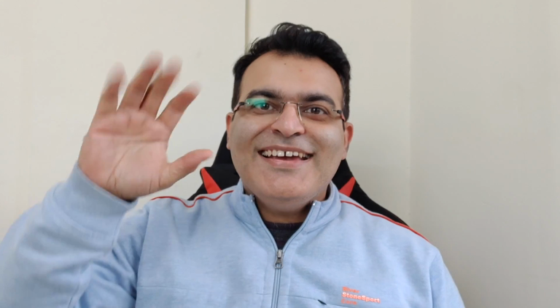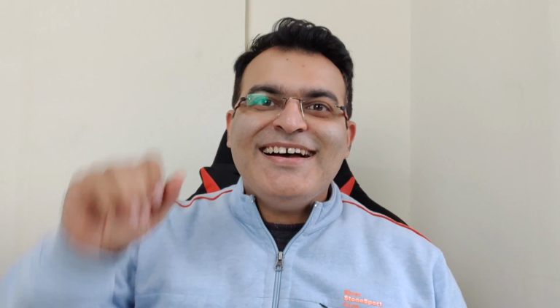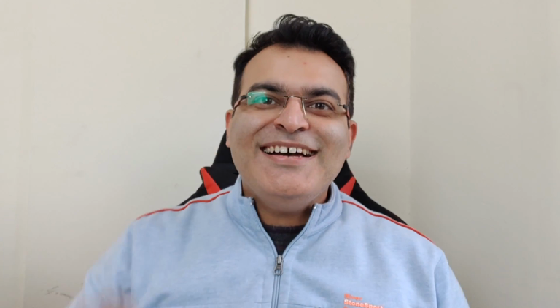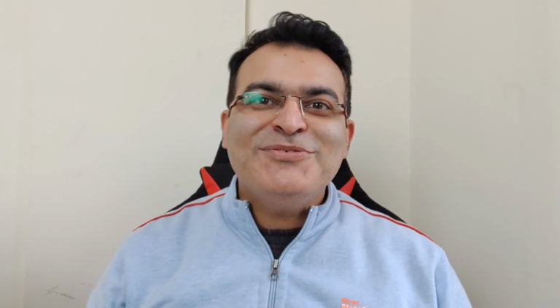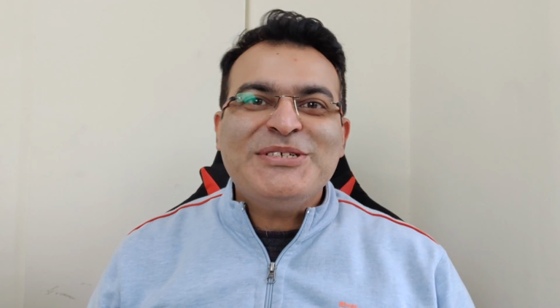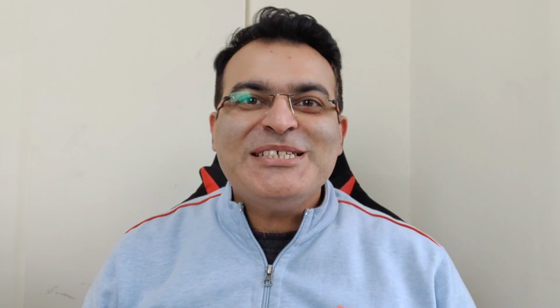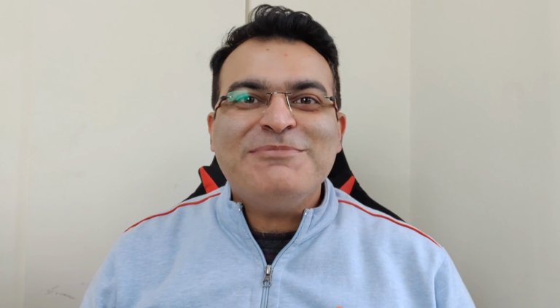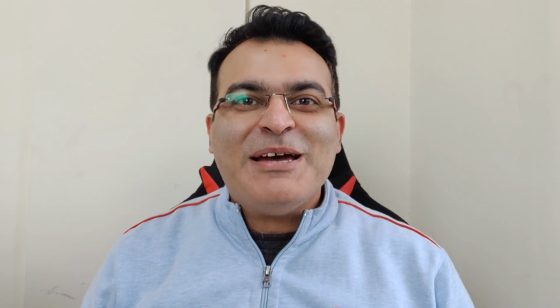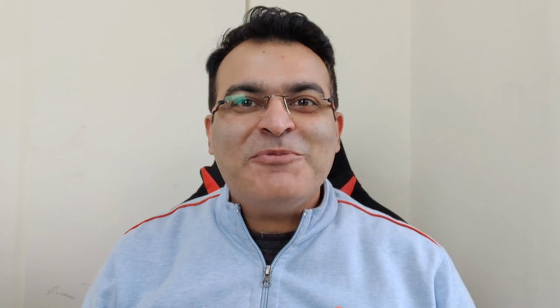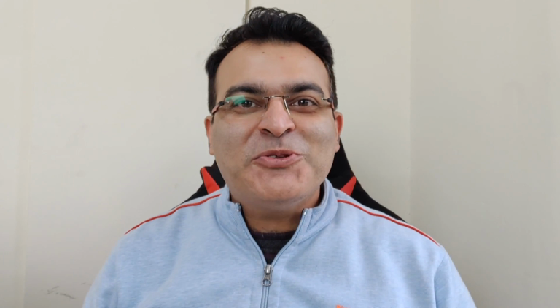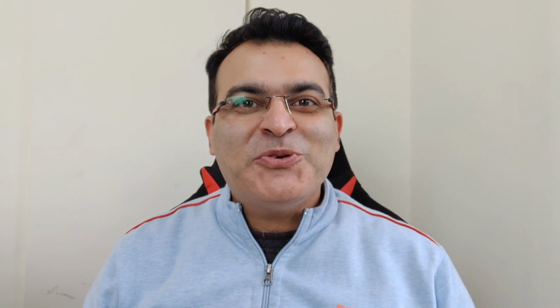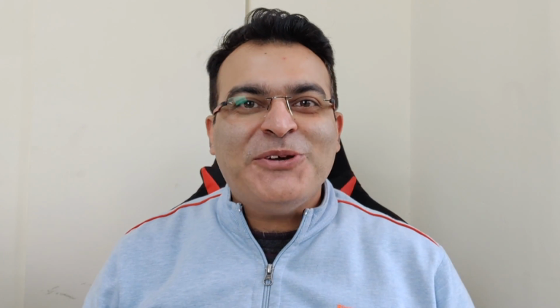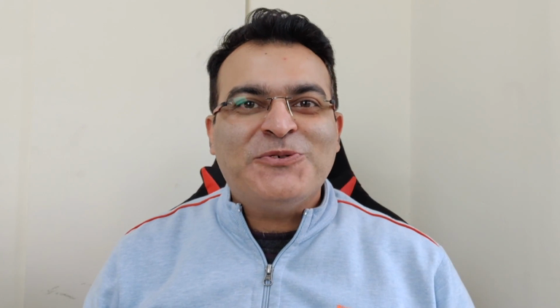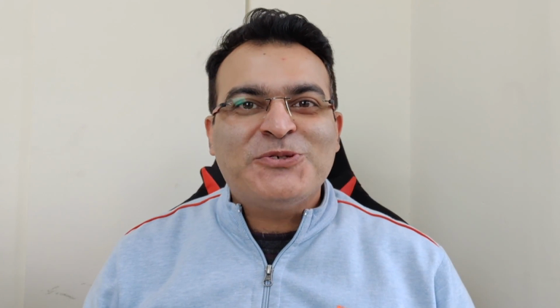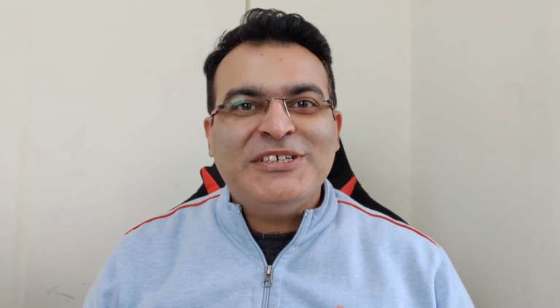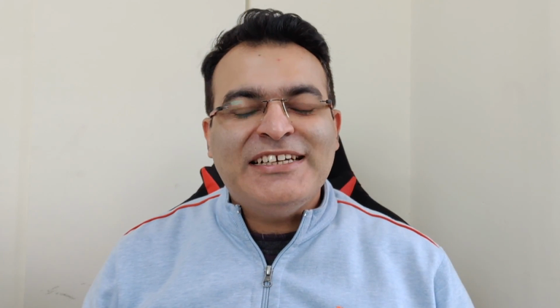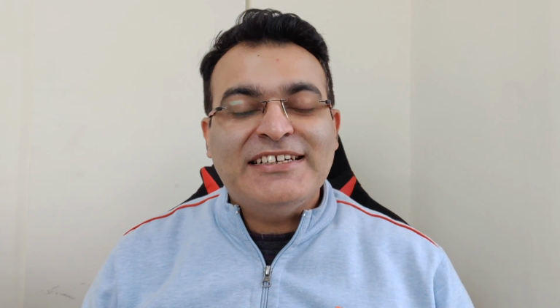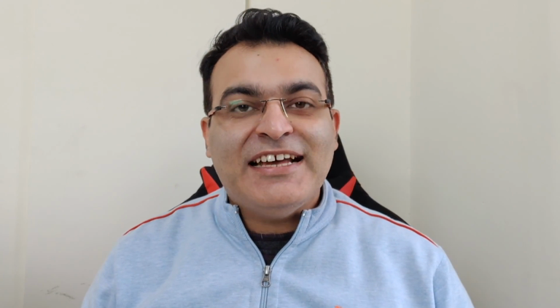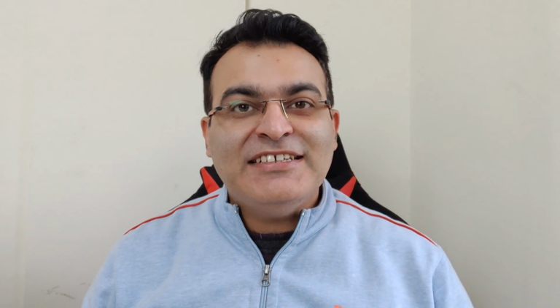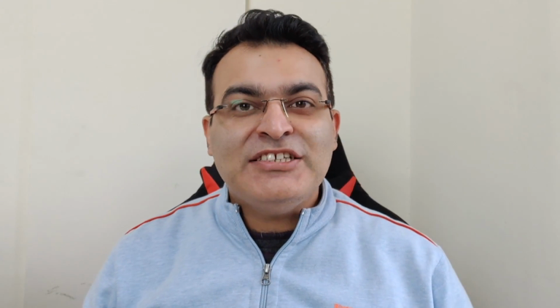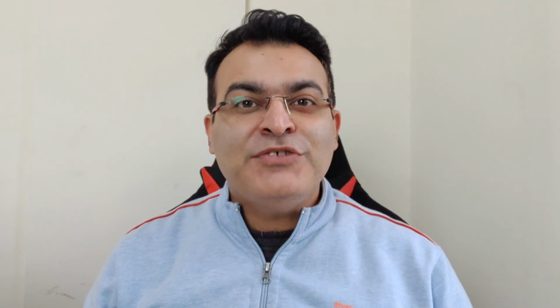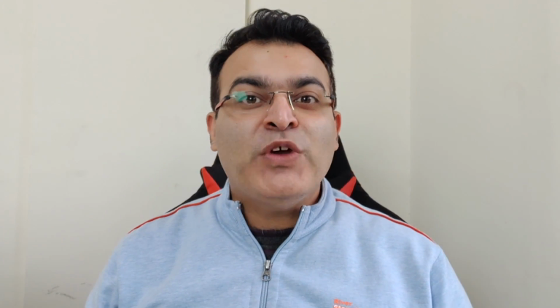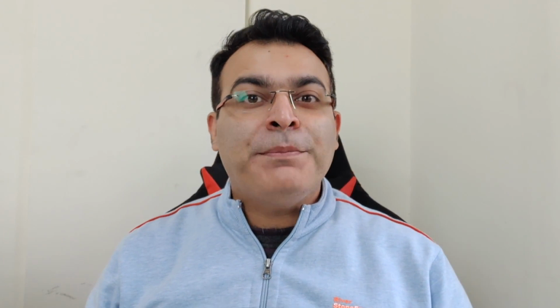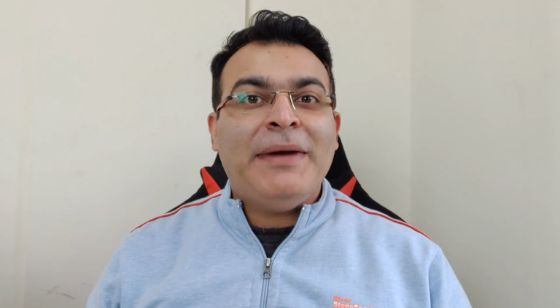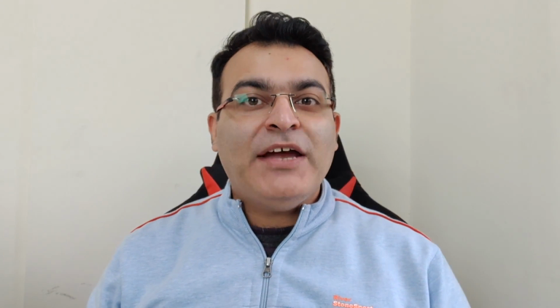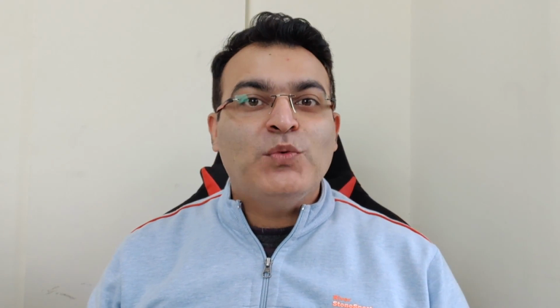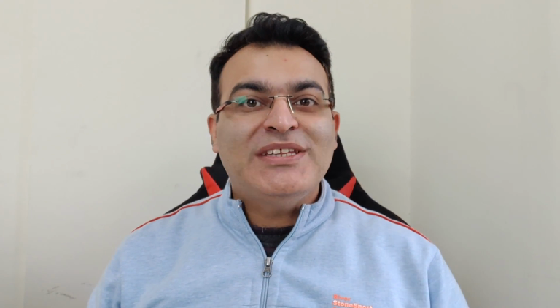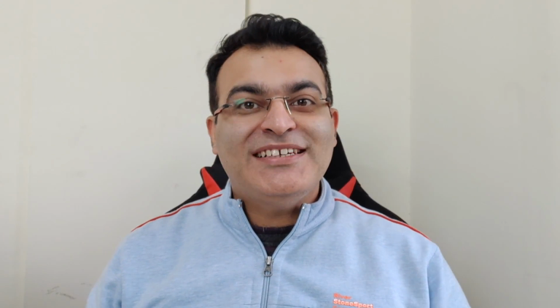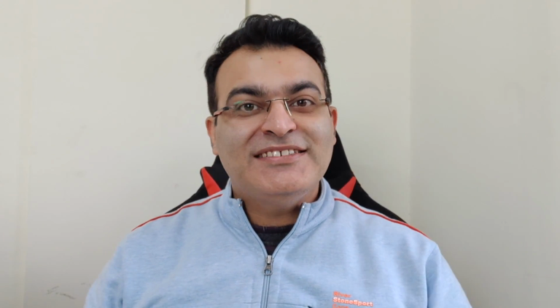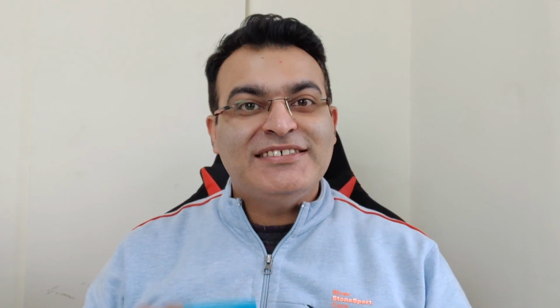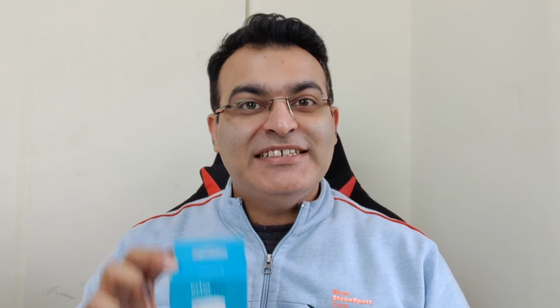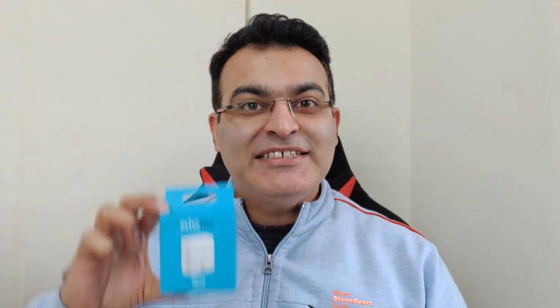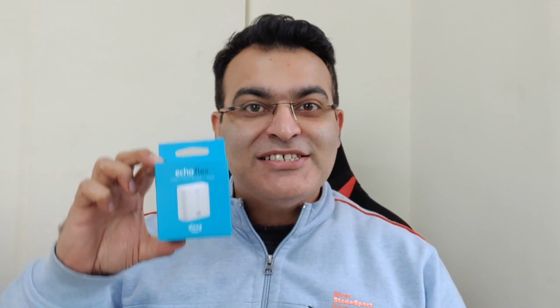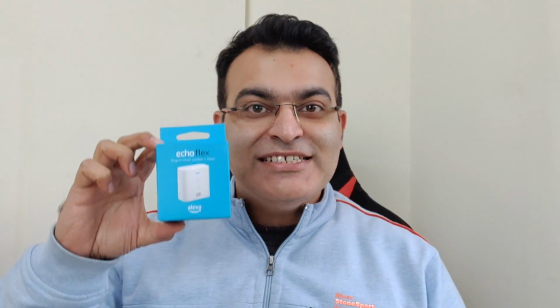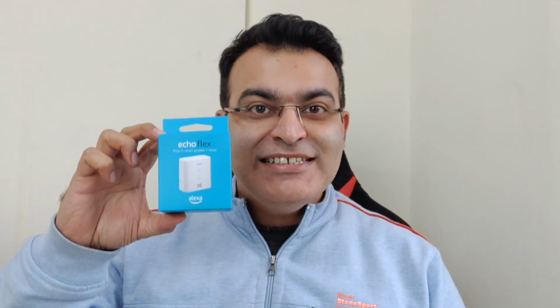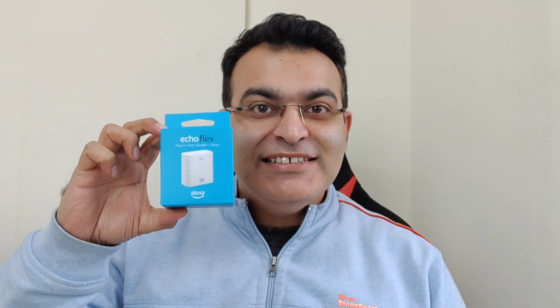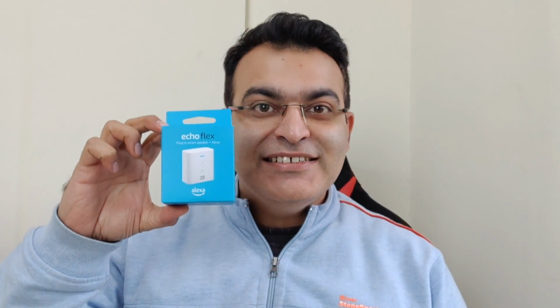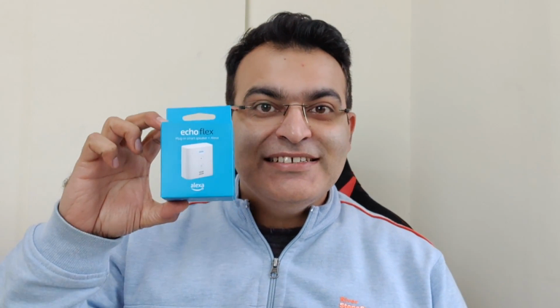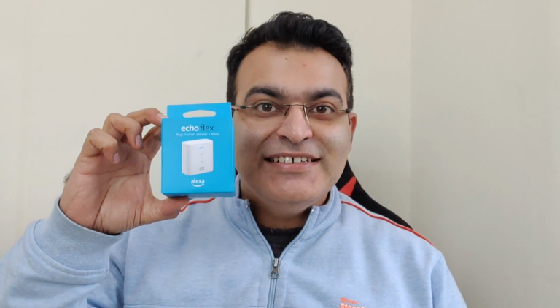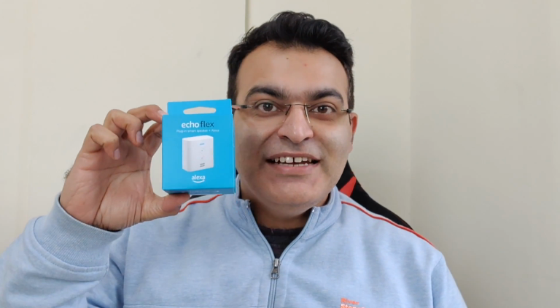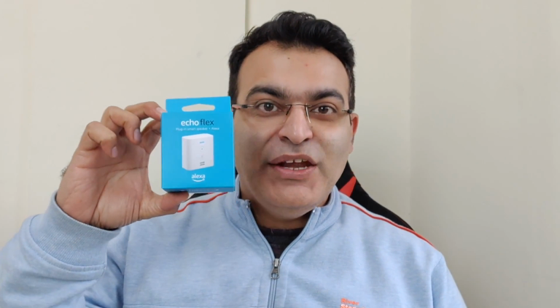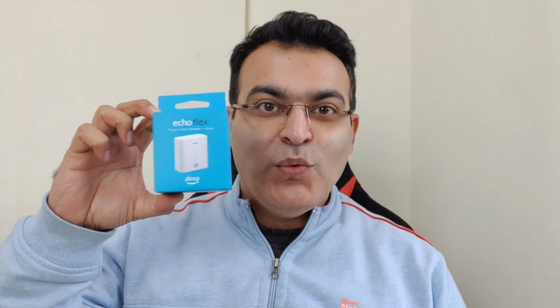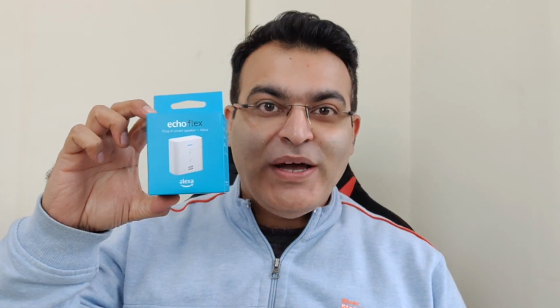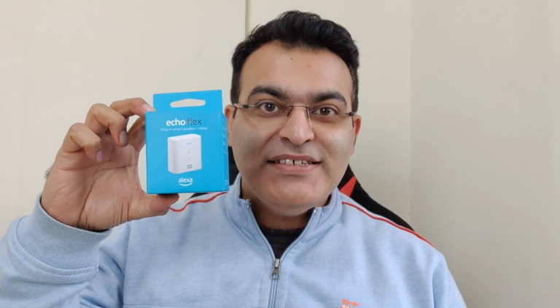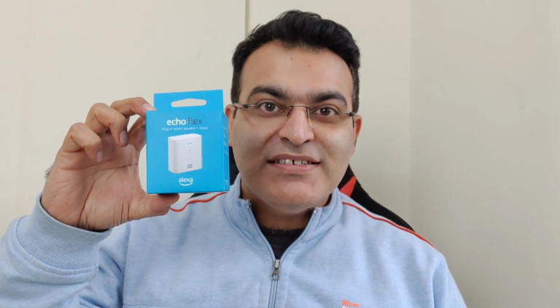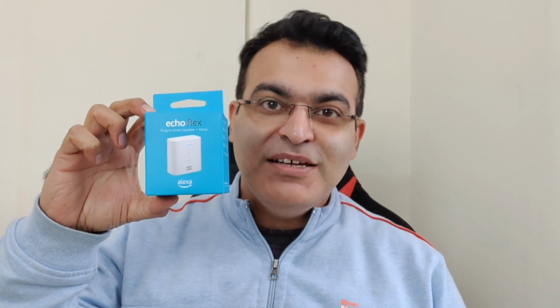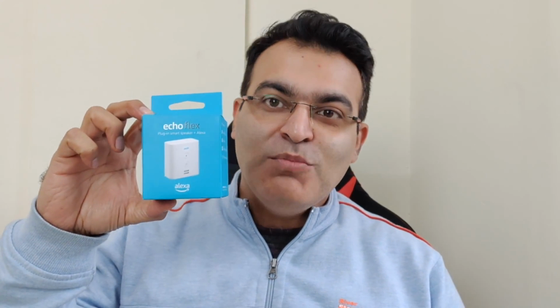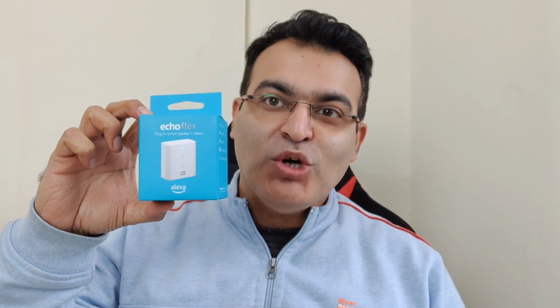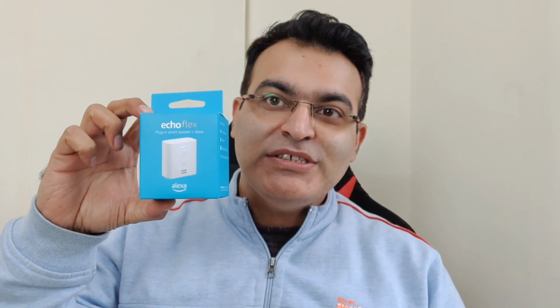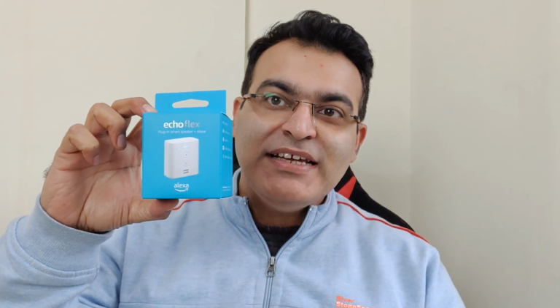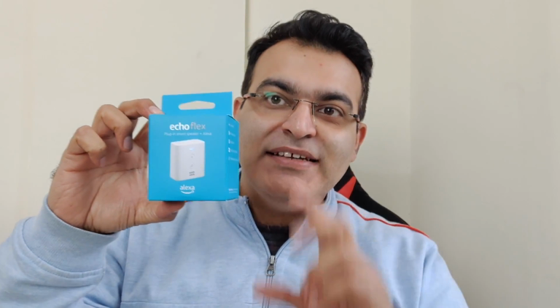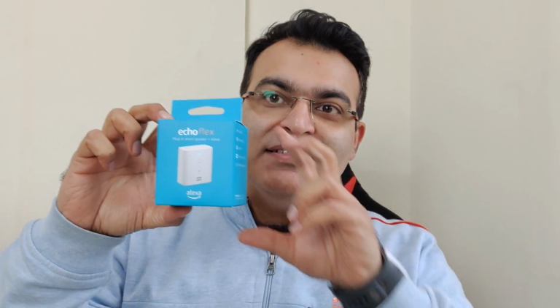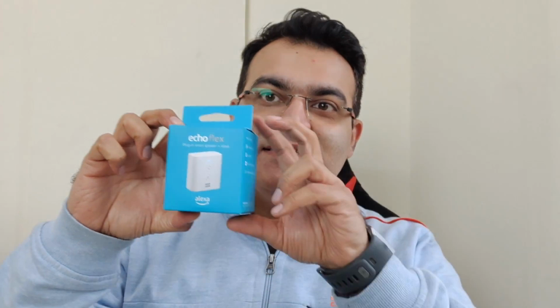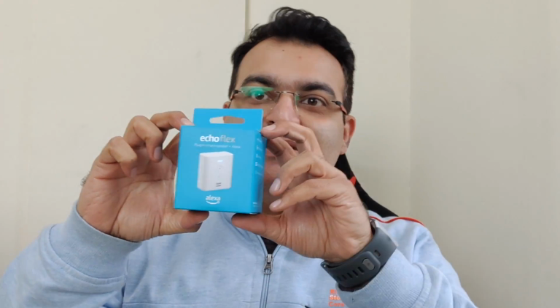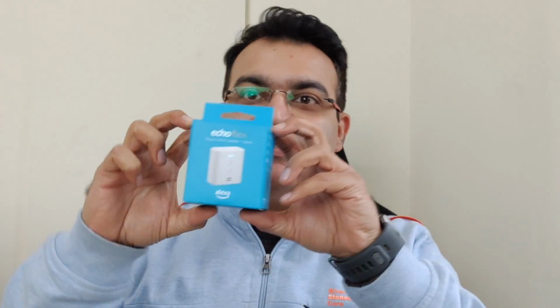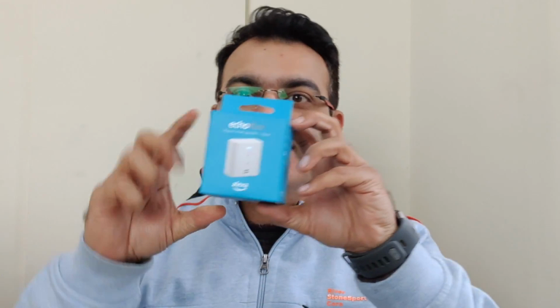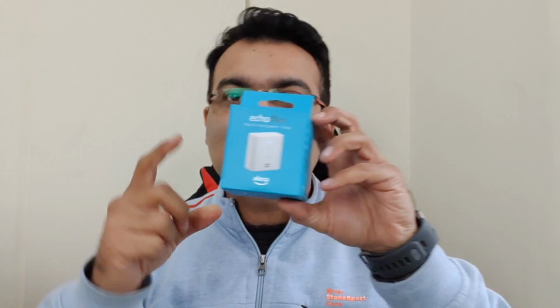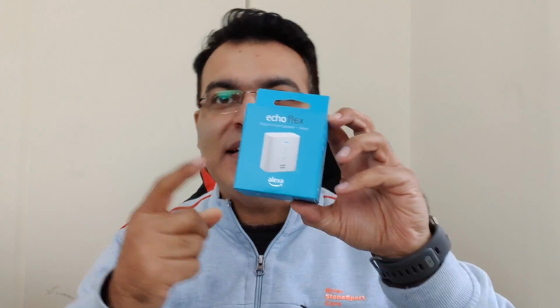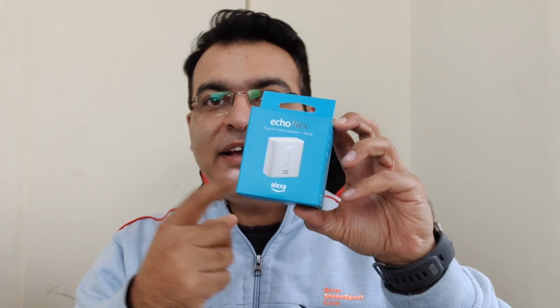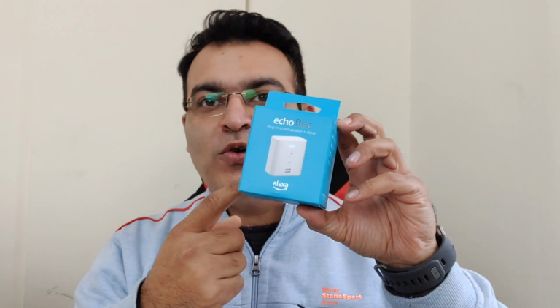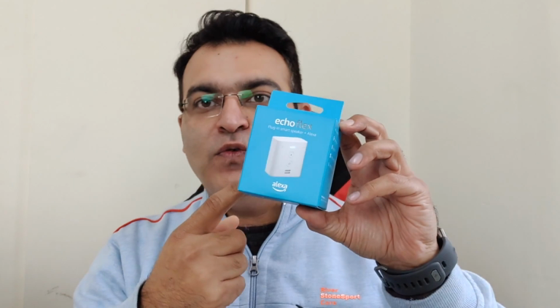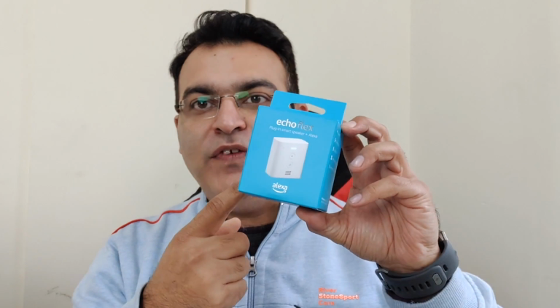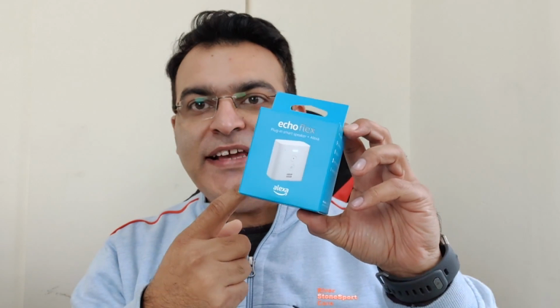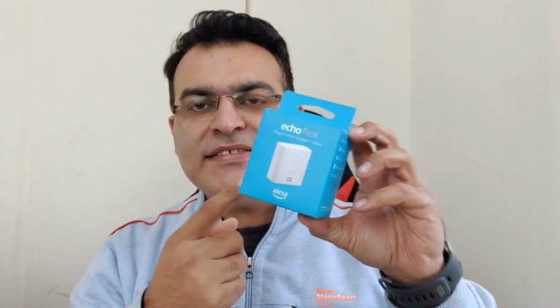Hey guys, what's up? I'm Rudev Raya, your host at ClickDyash, and we are back with another interesting device unboxing. This is the Echo Flex.